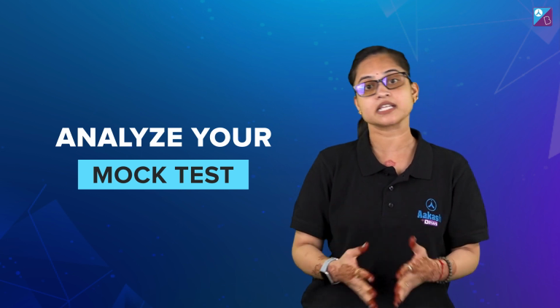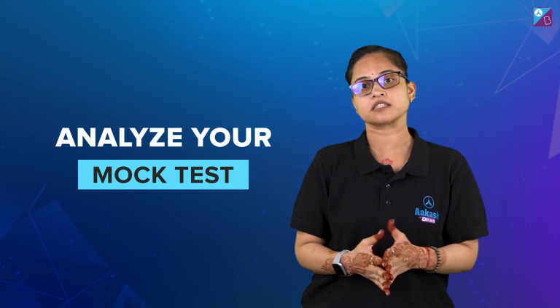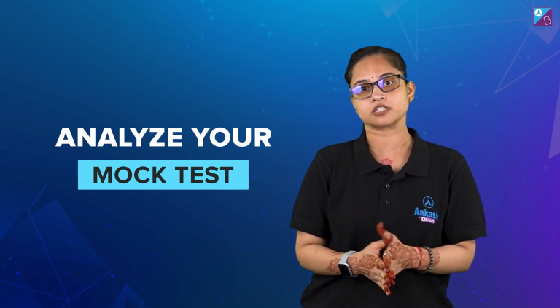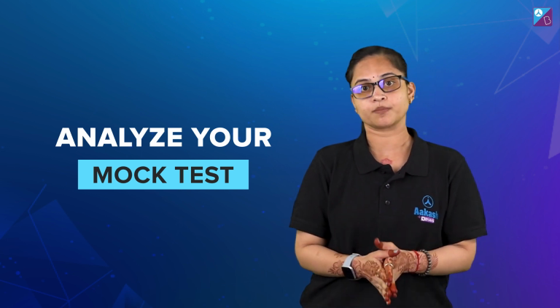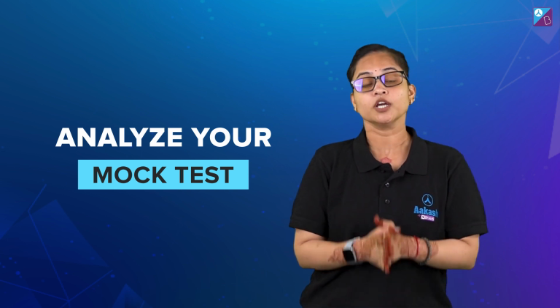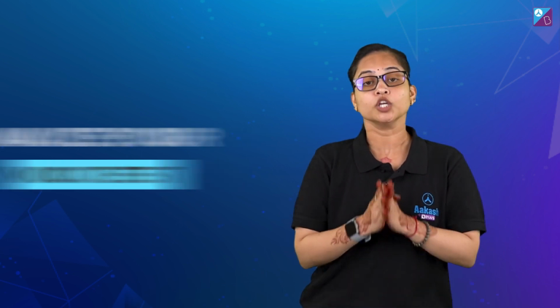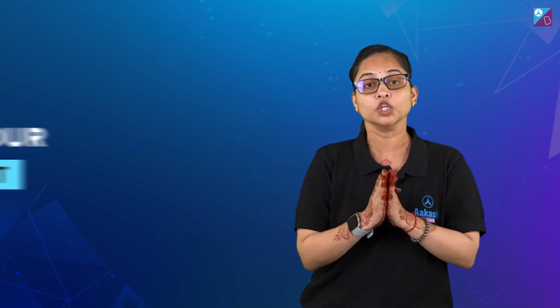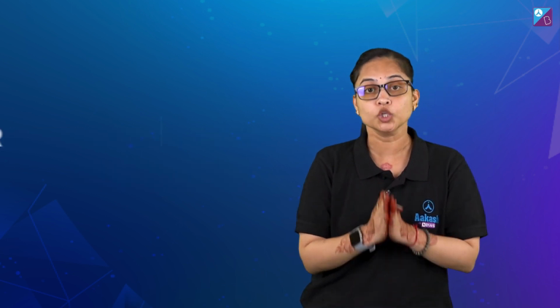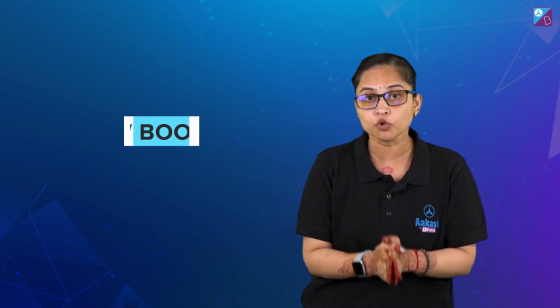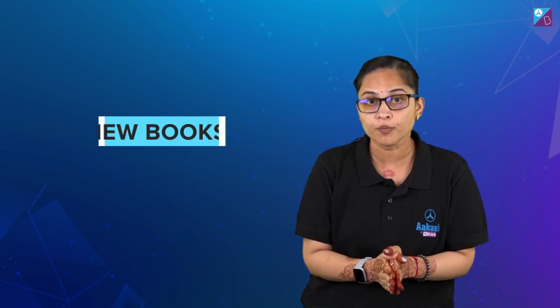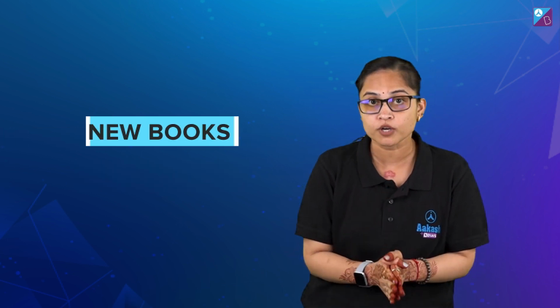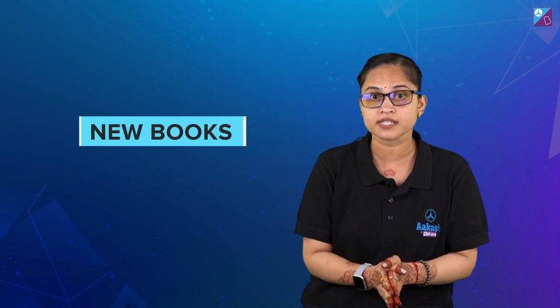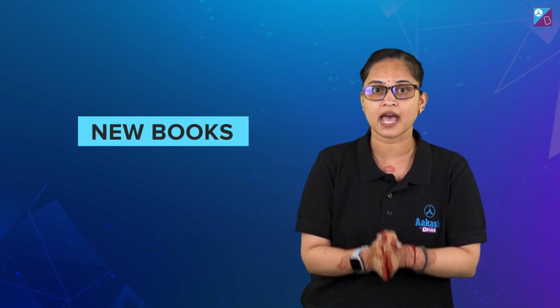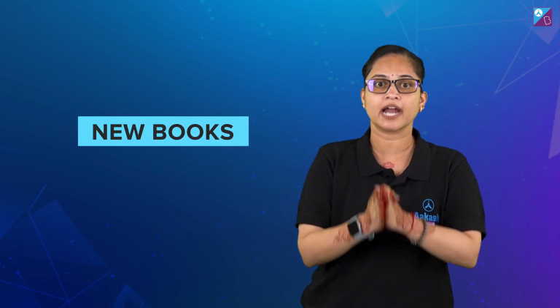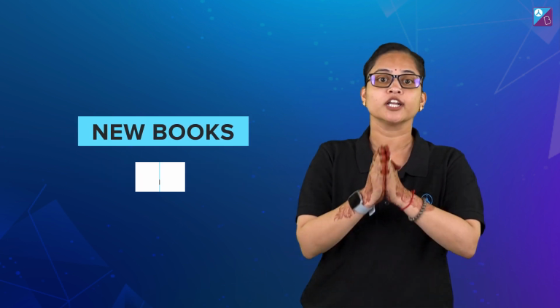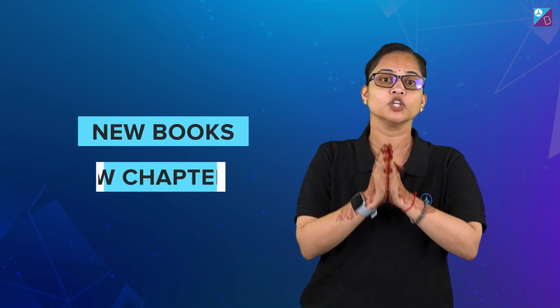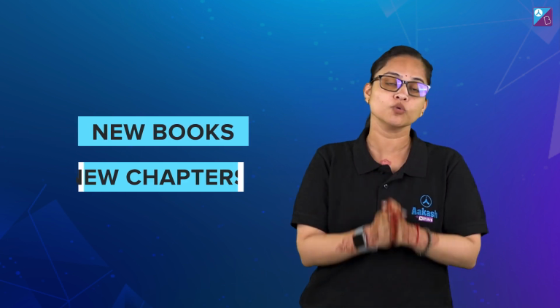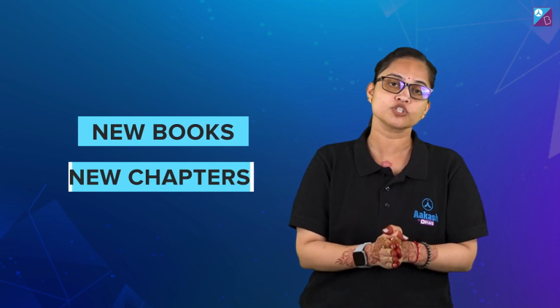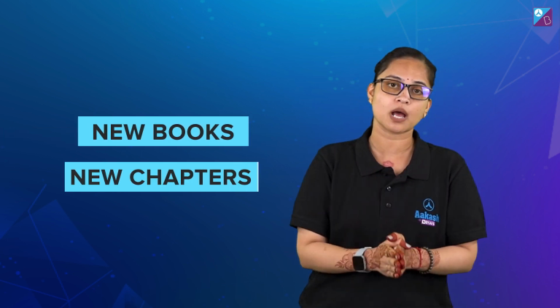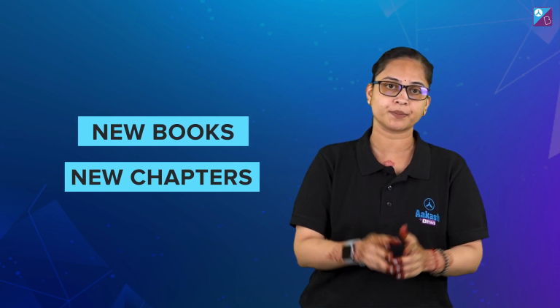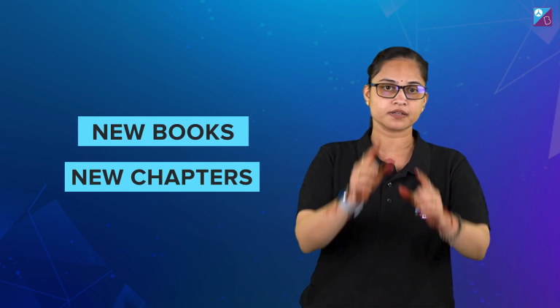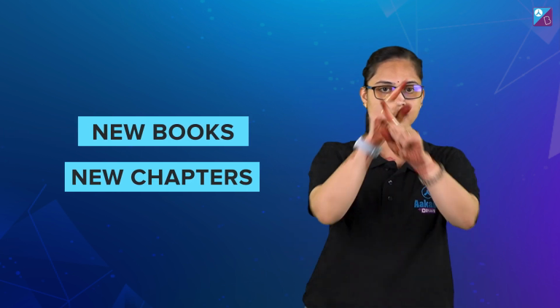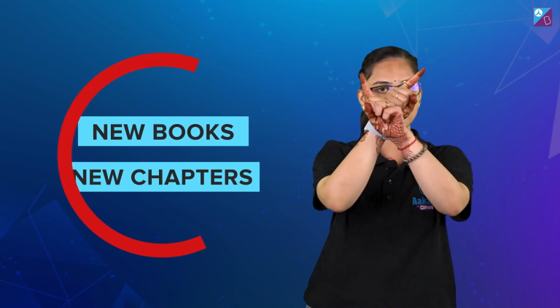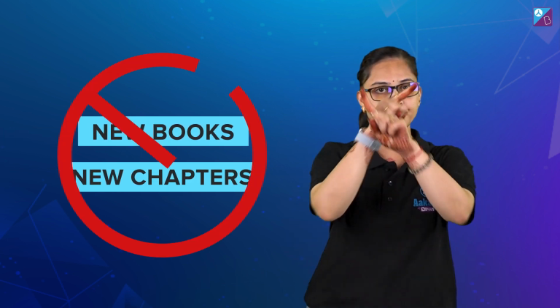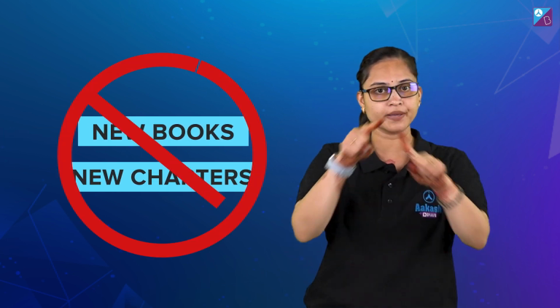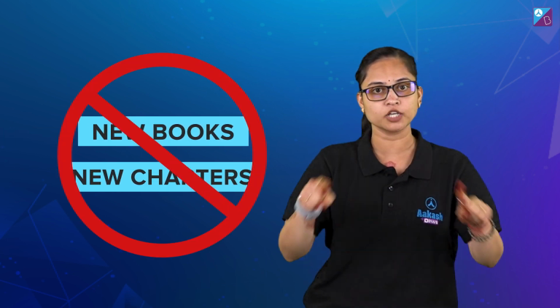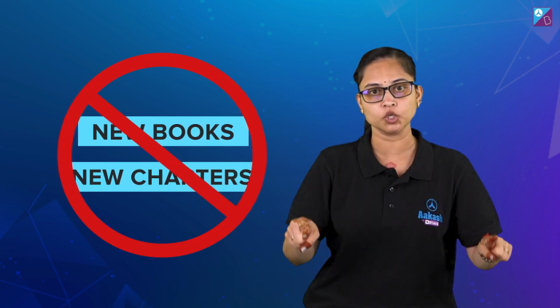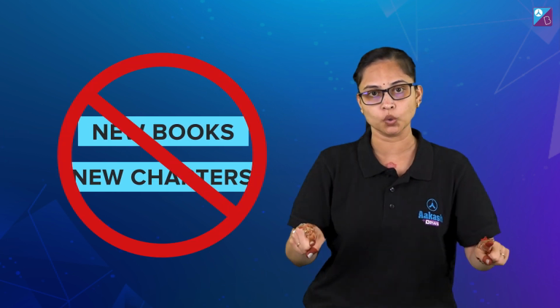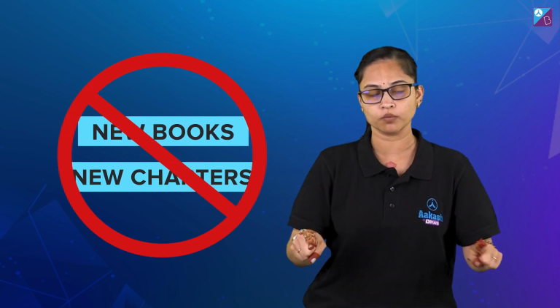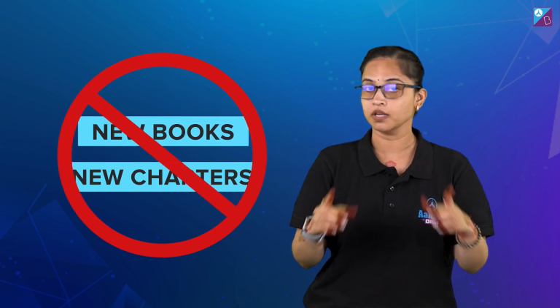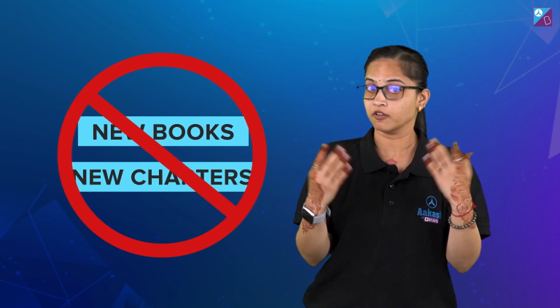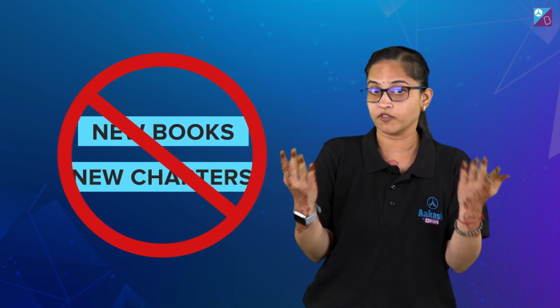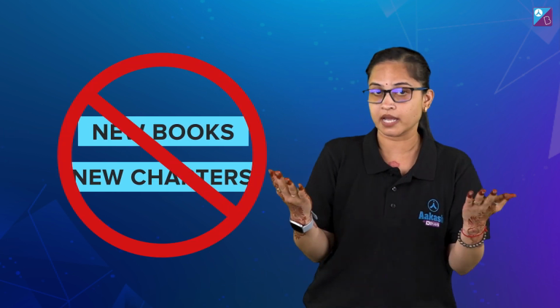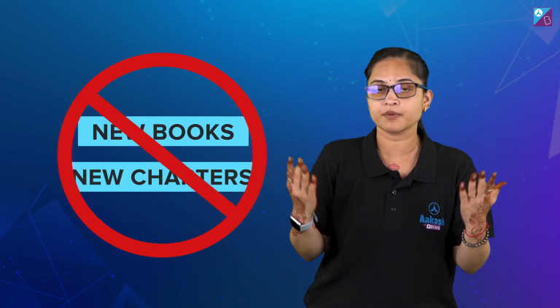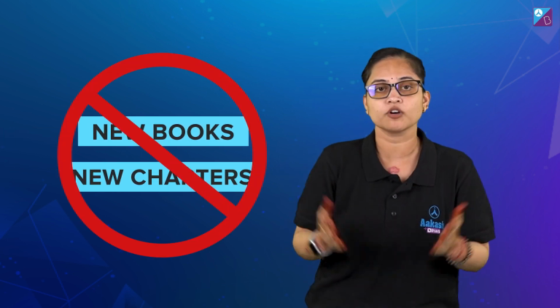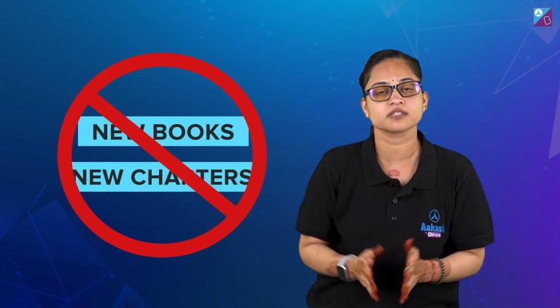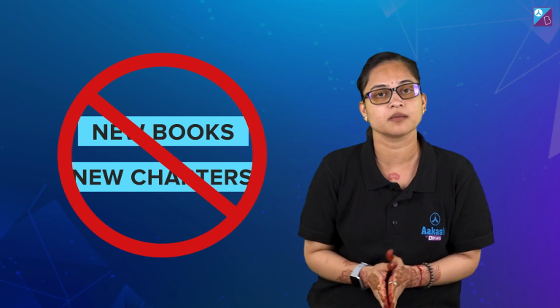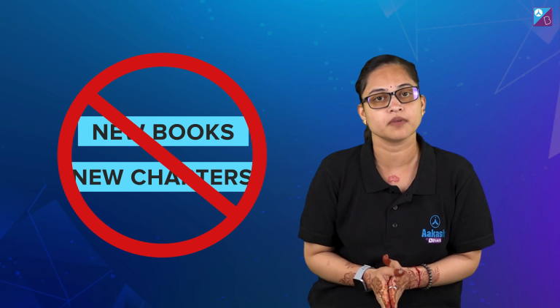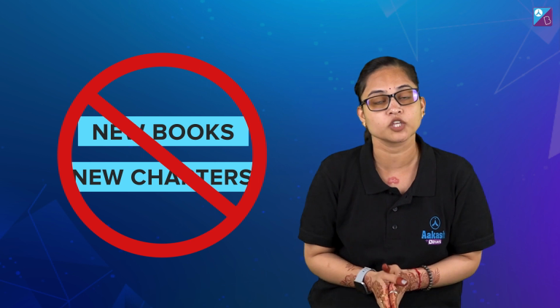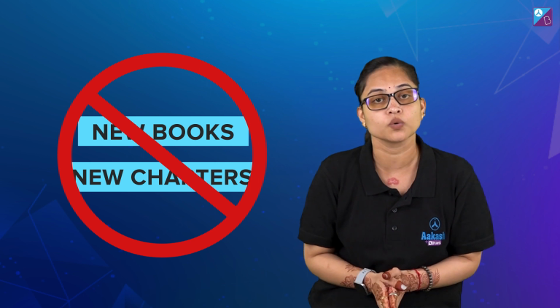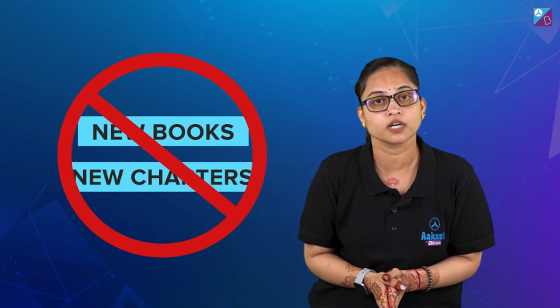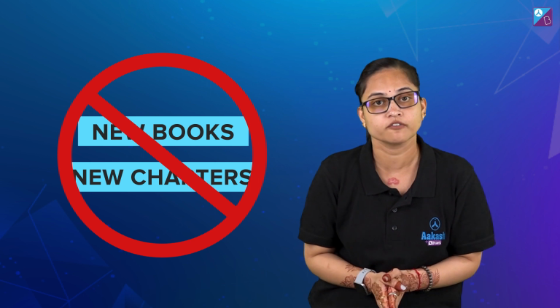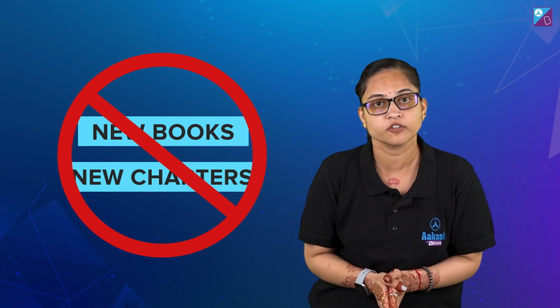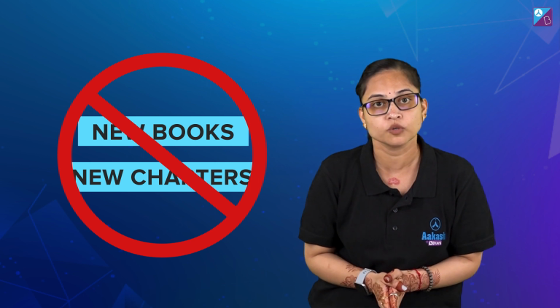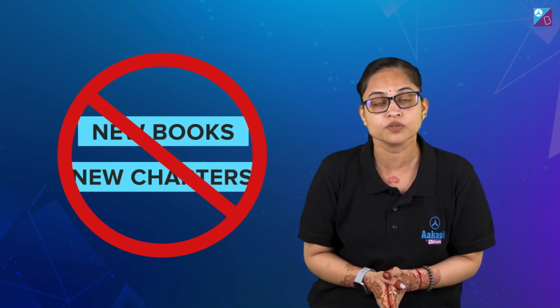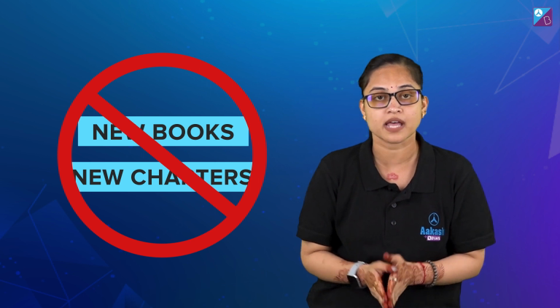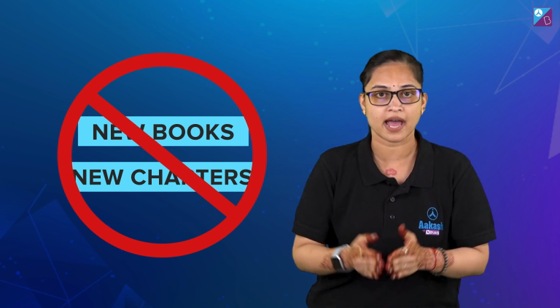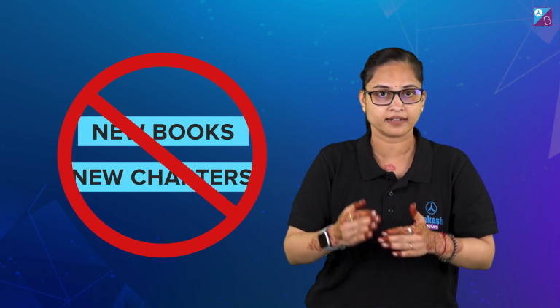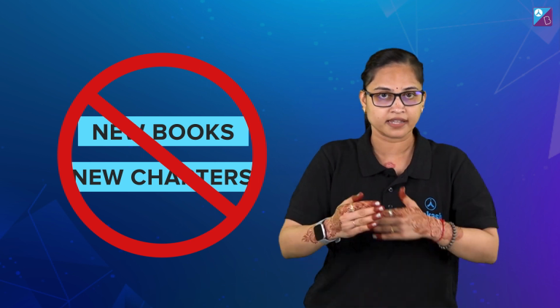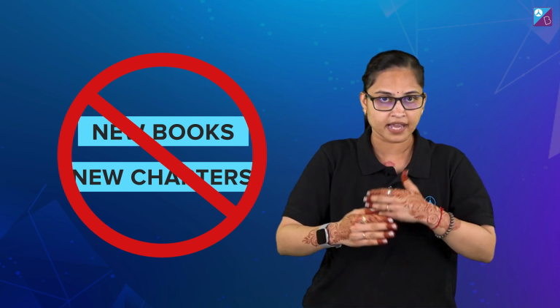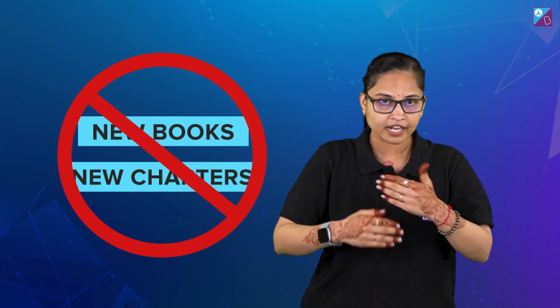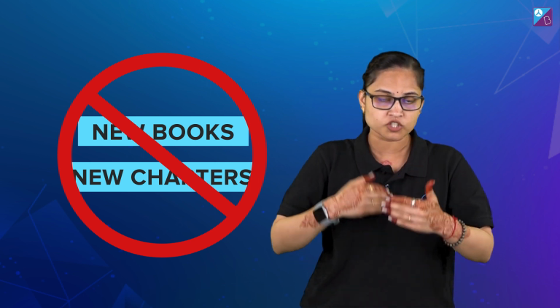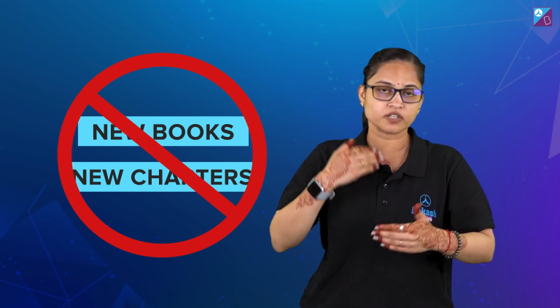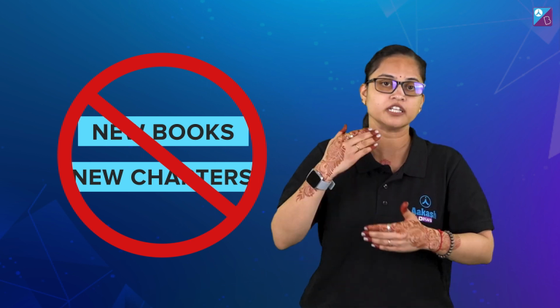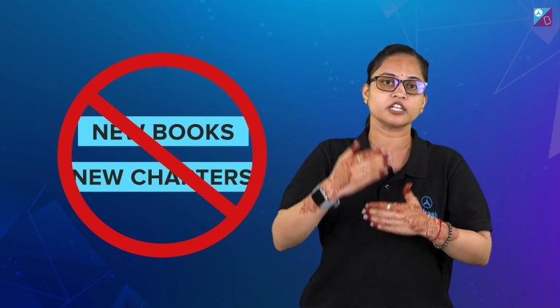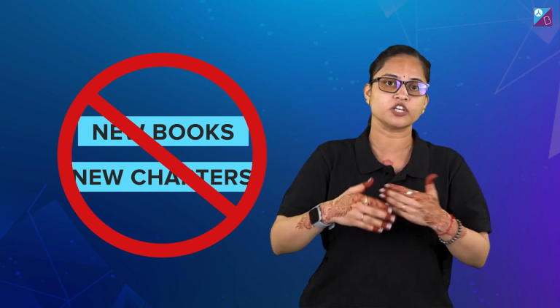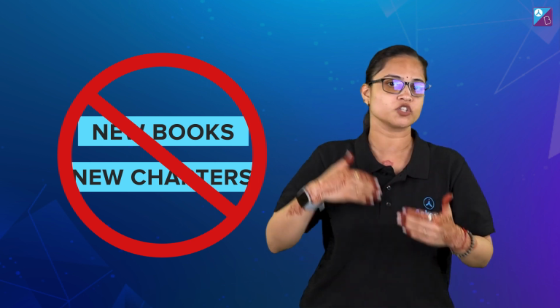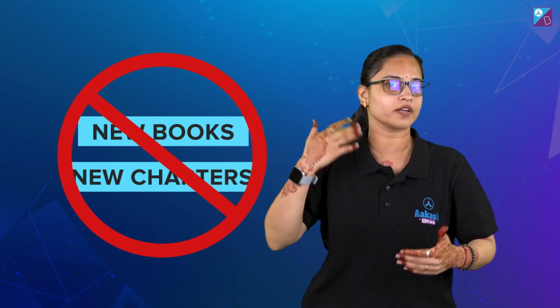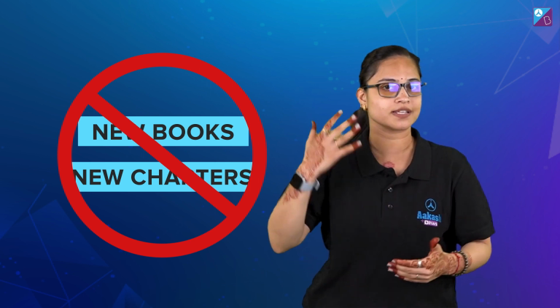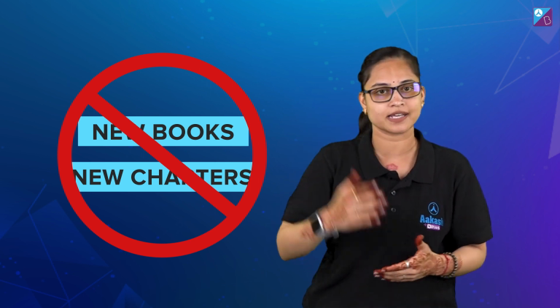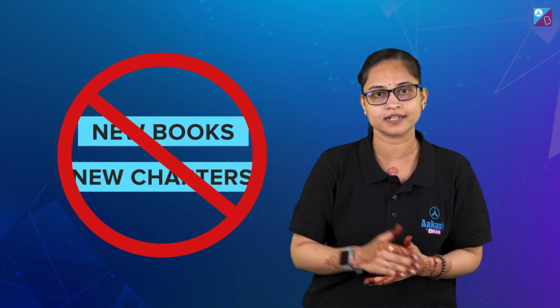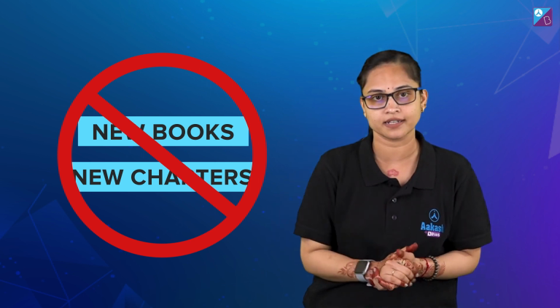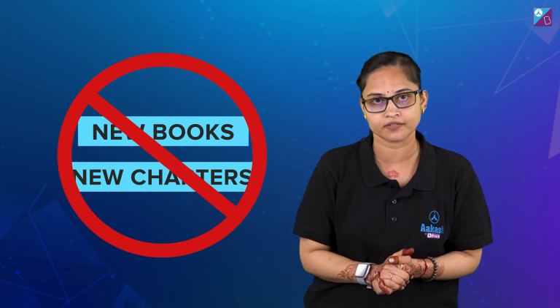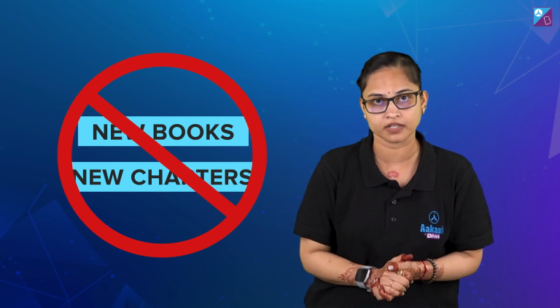Sixth tip: new books and new chapters are a big no. Why? Because they make you confused and they actually increase your anxiety level.